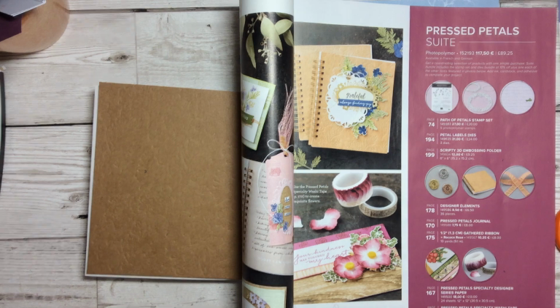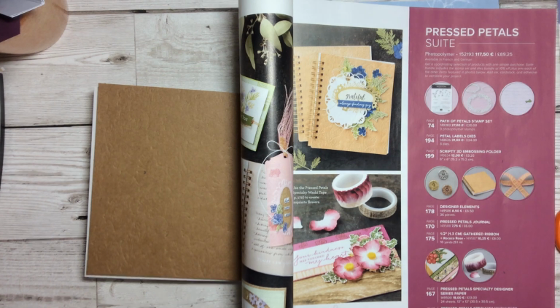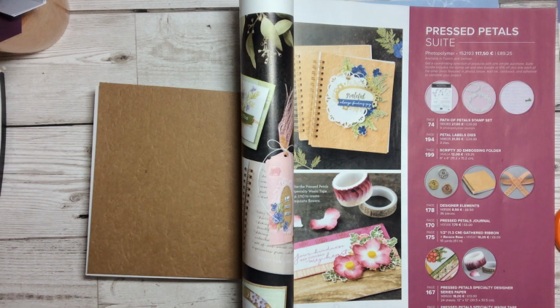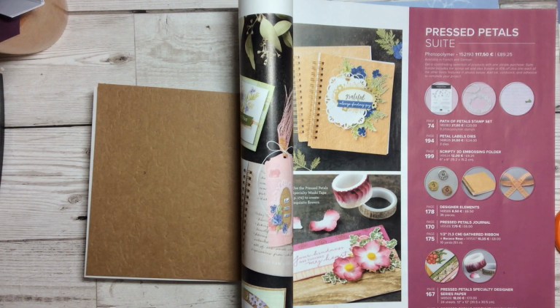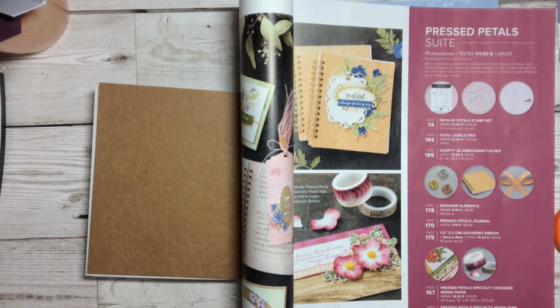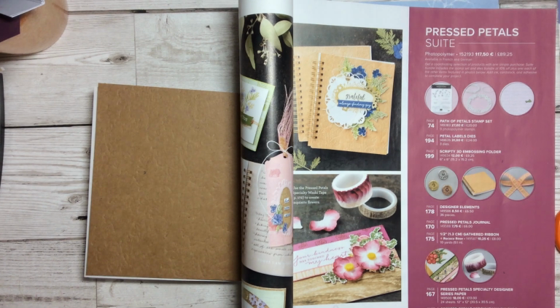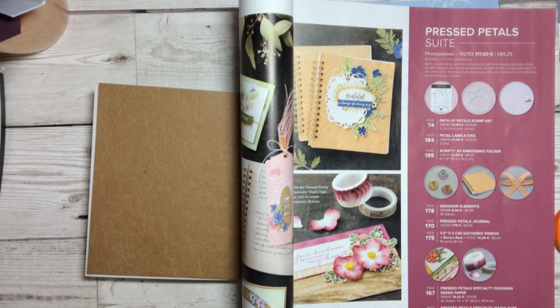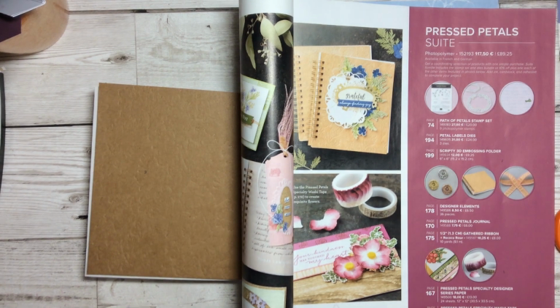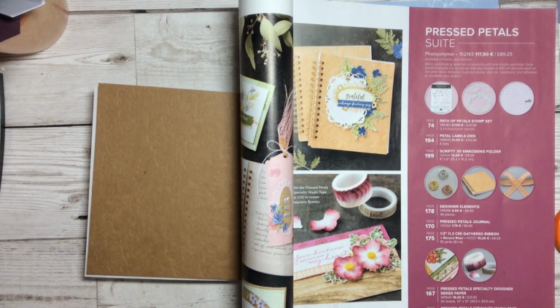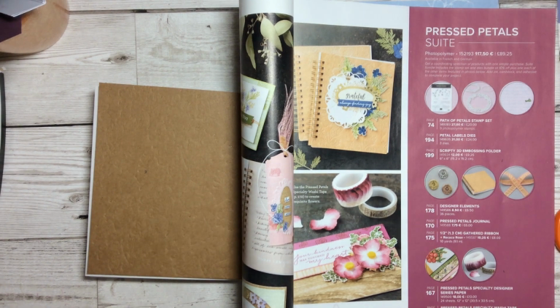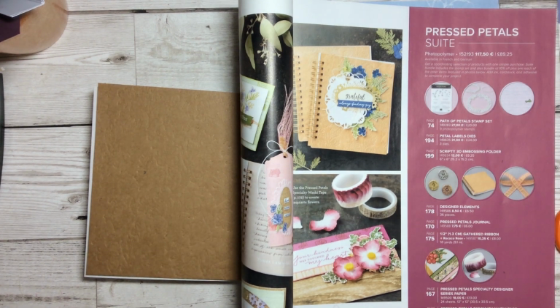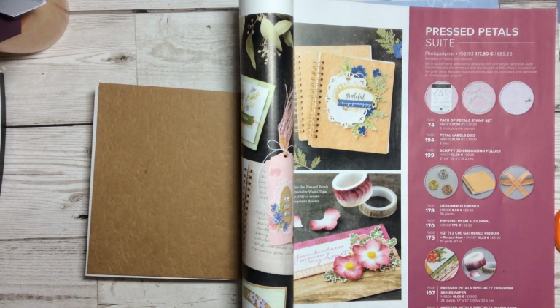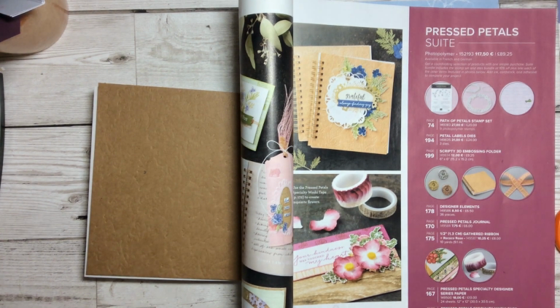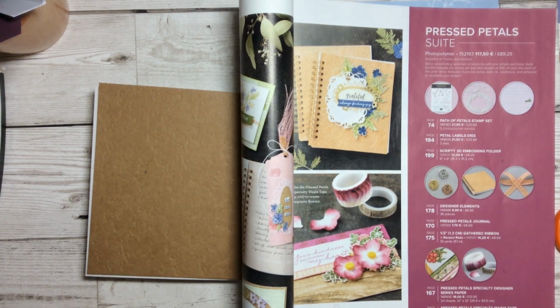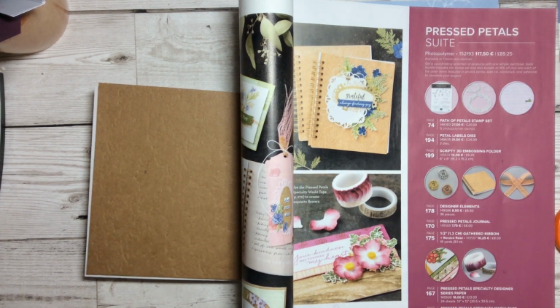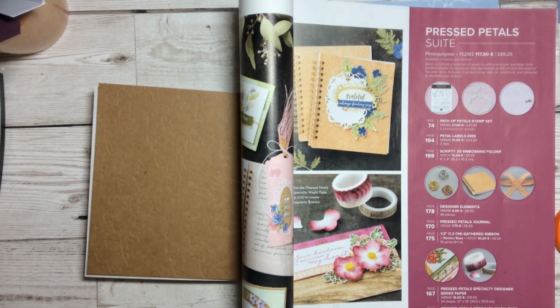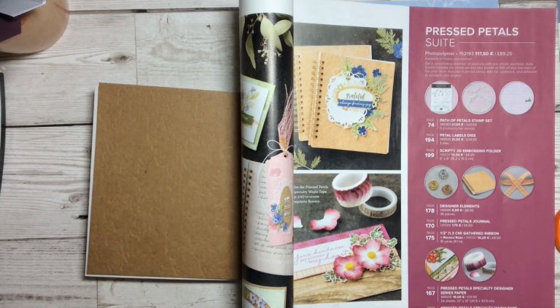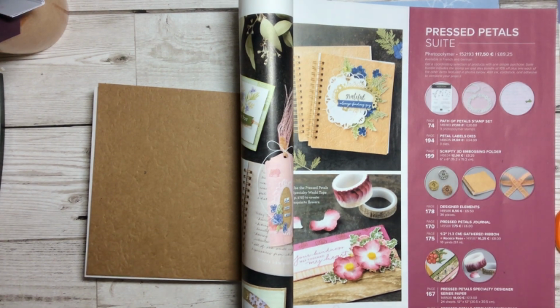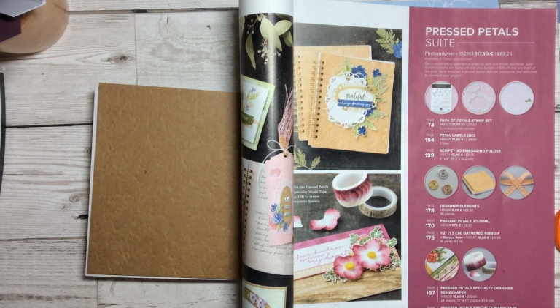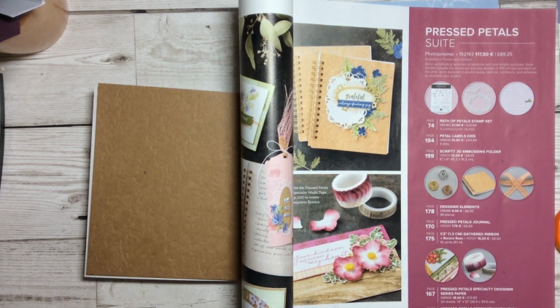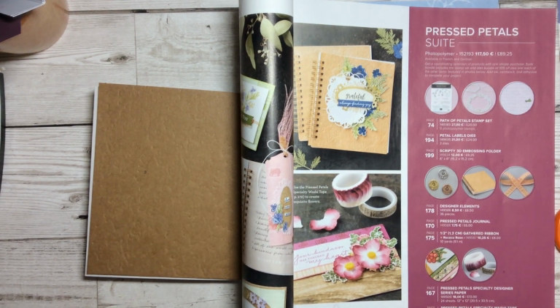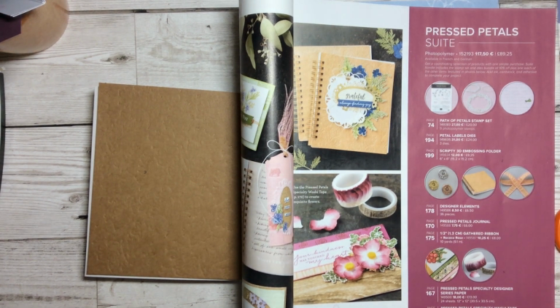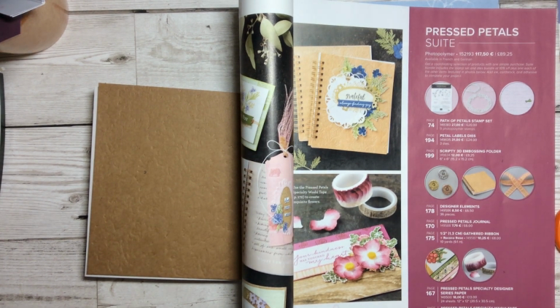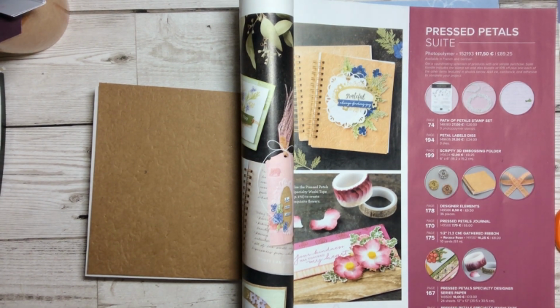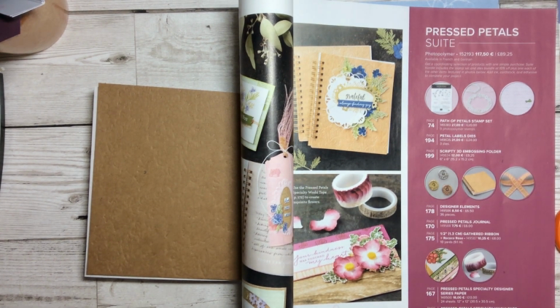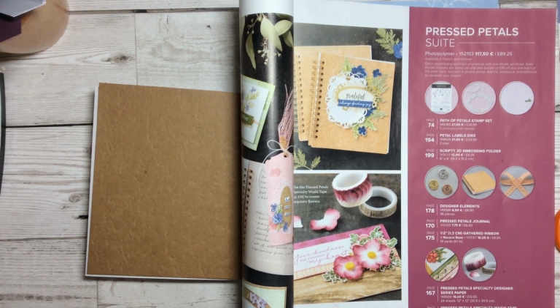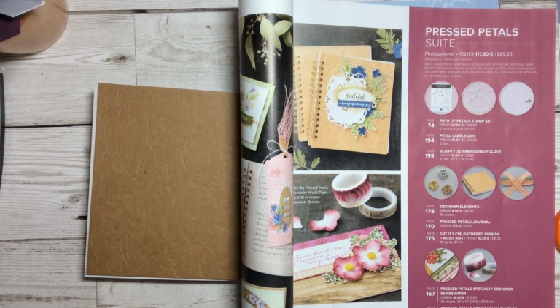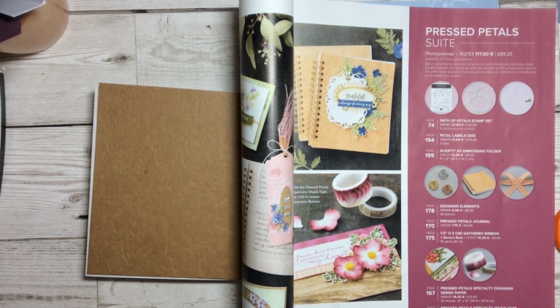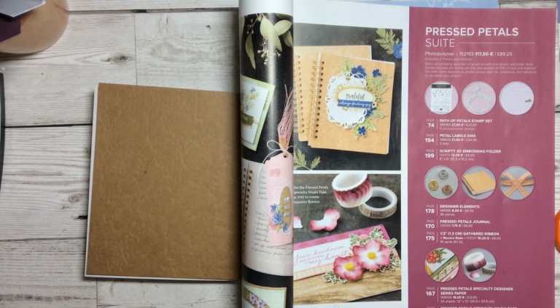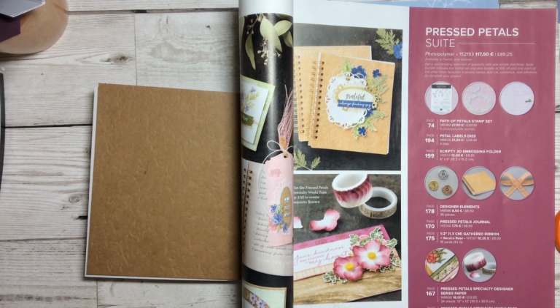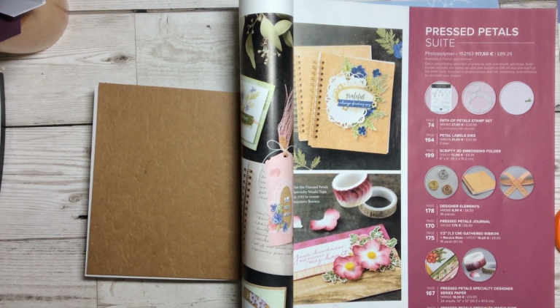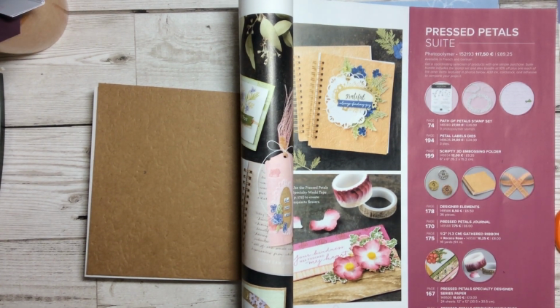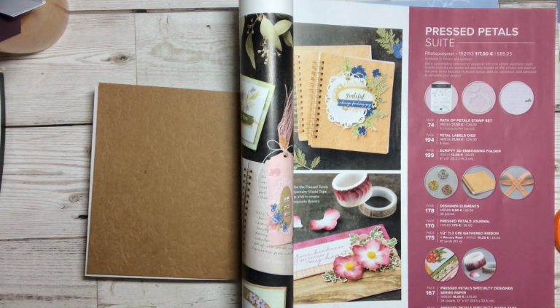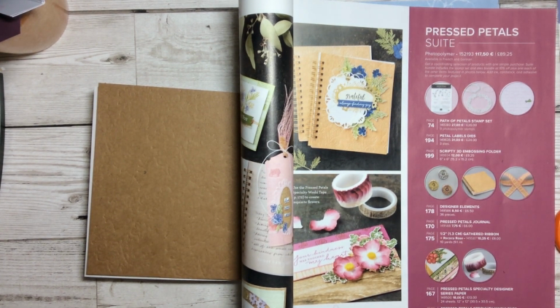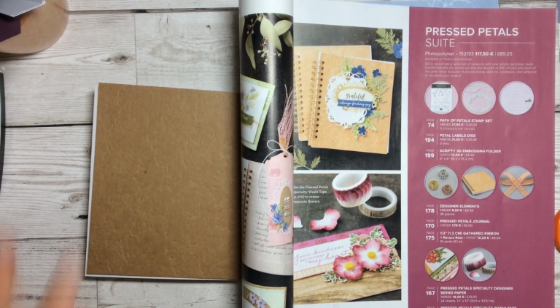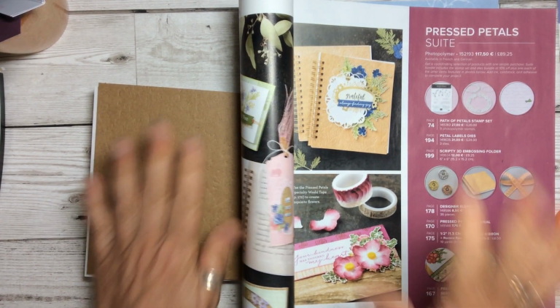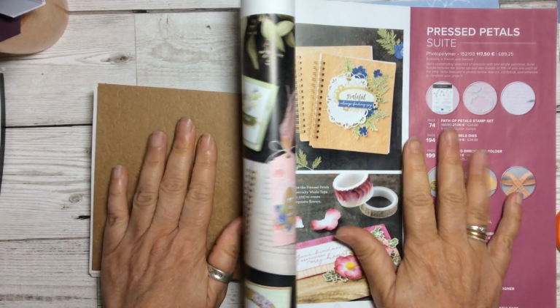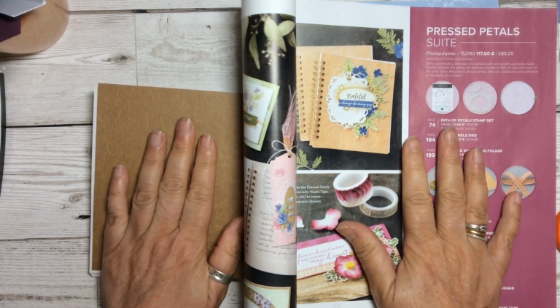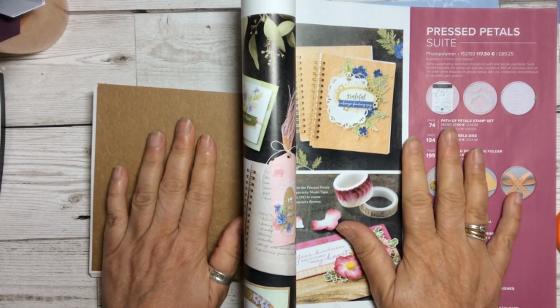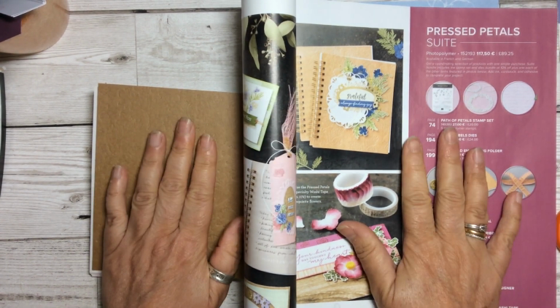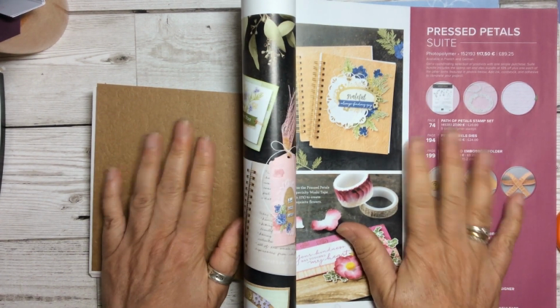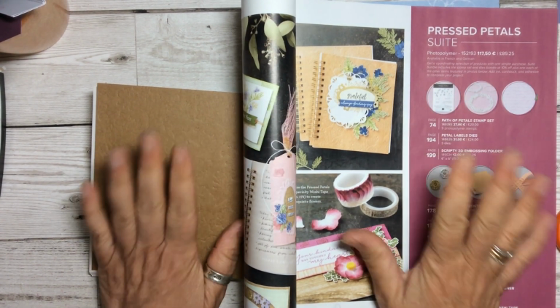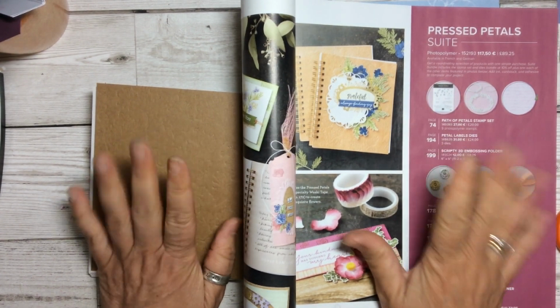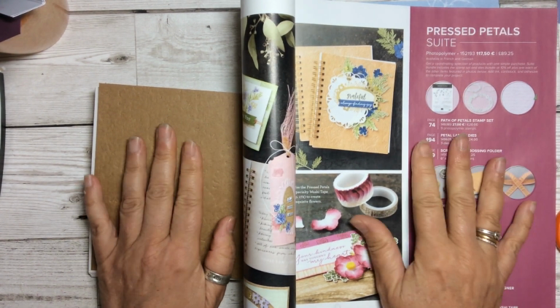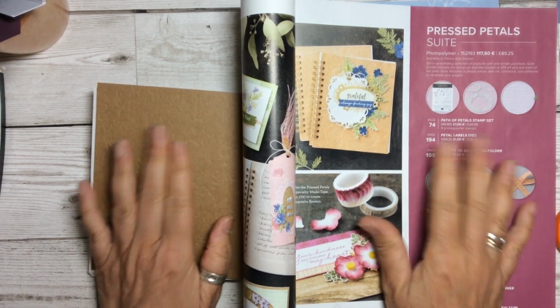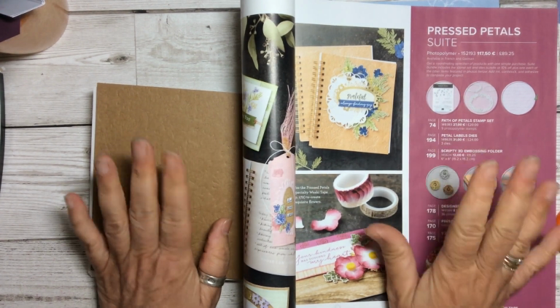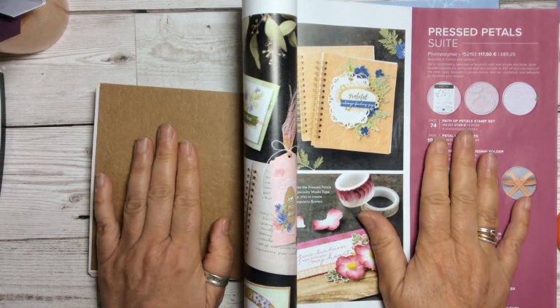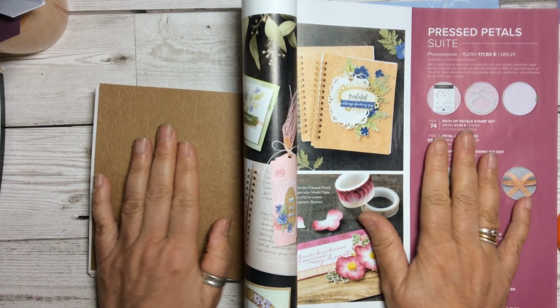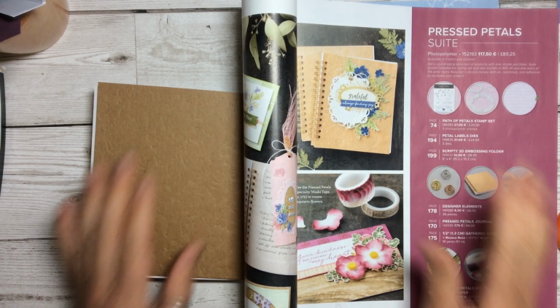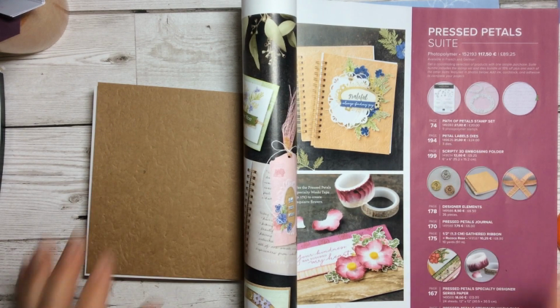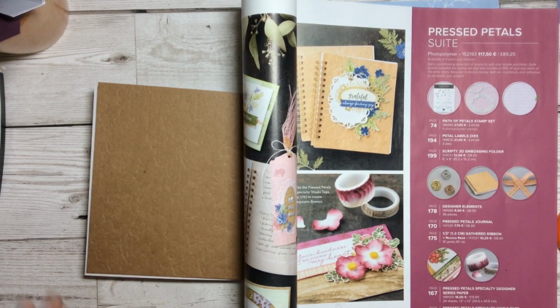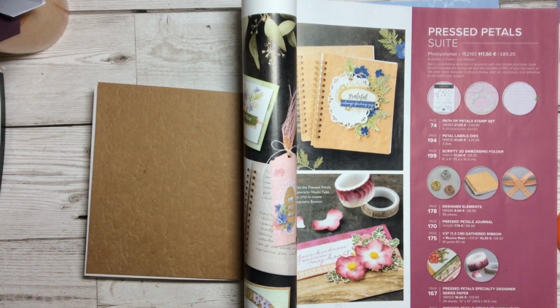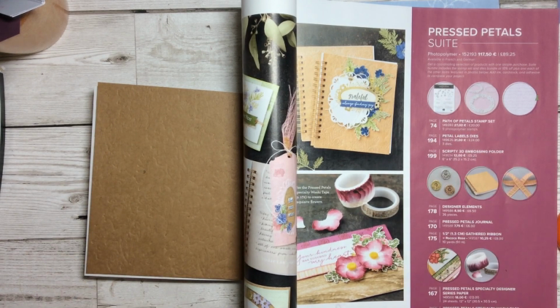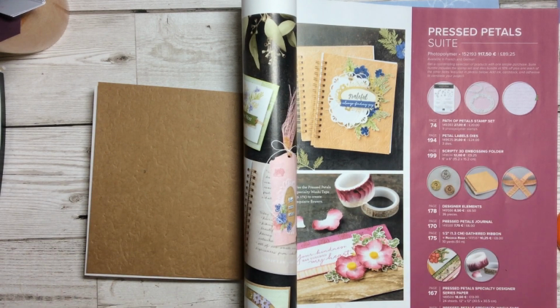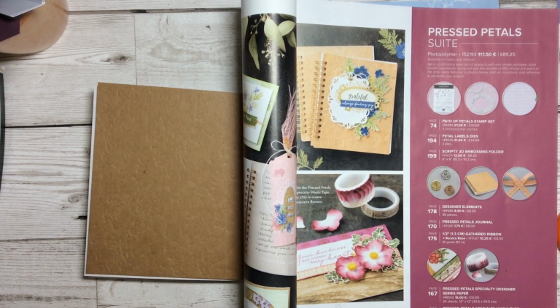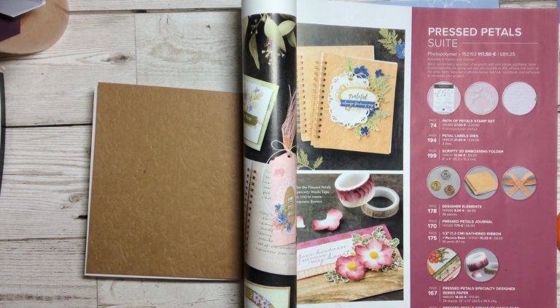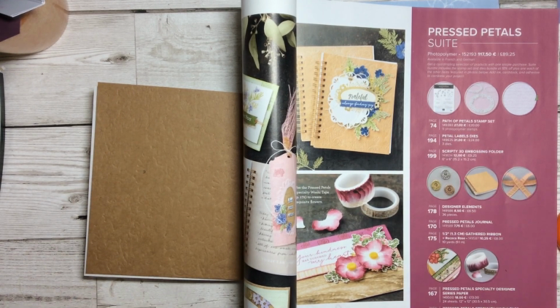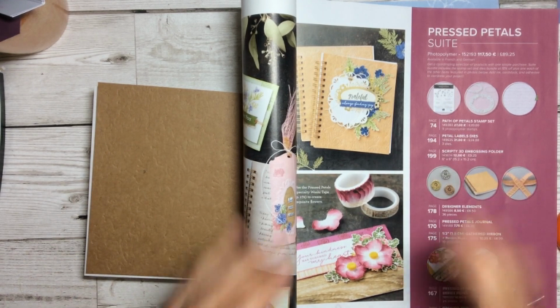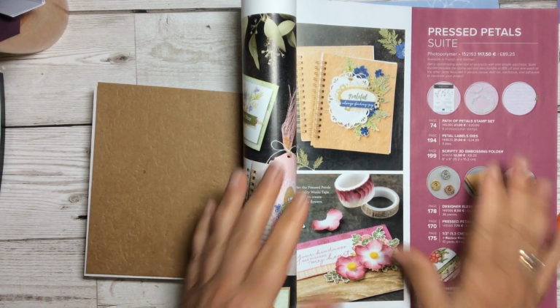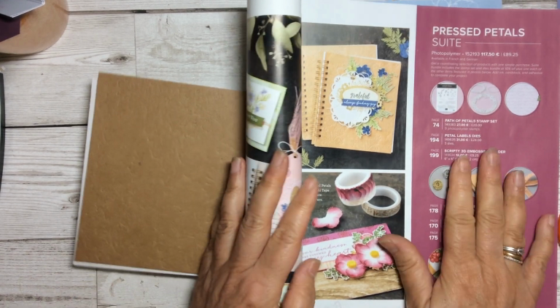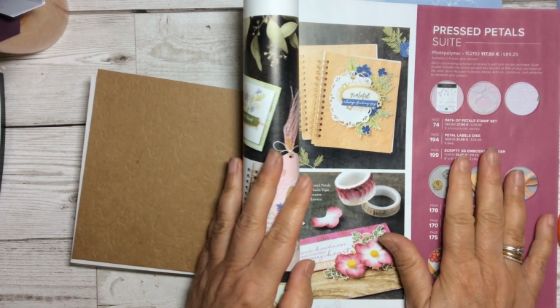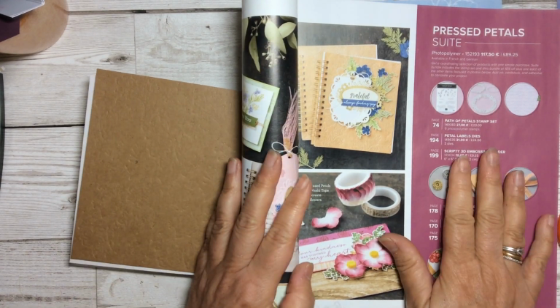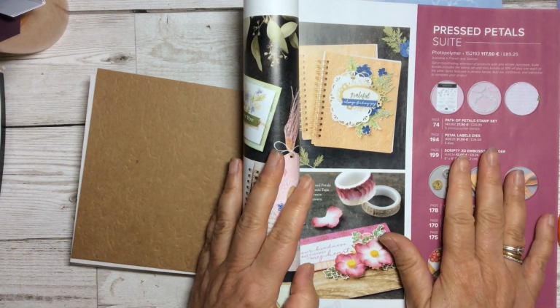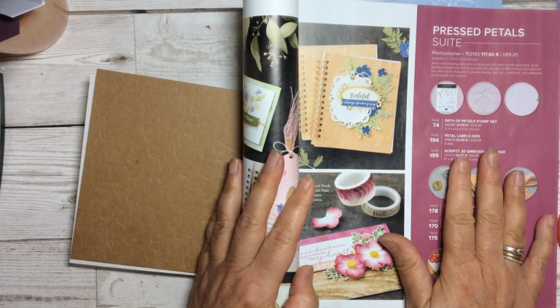Hello and welcome to Amethyst Star Crafting. My name is Jane Ormark and I'm a UK independent Stampin' Up demonstrator.